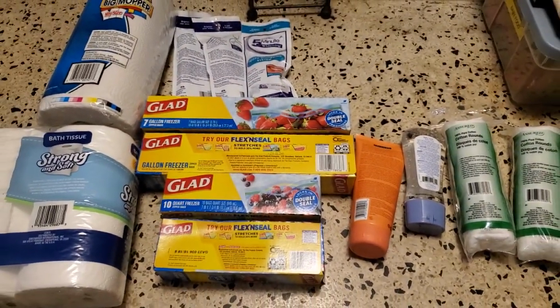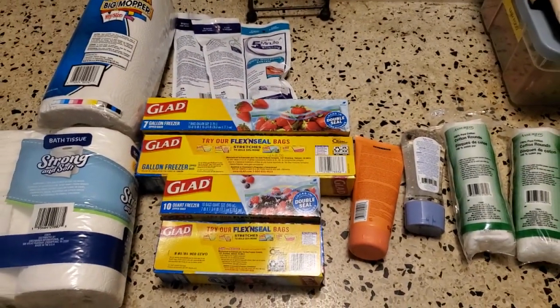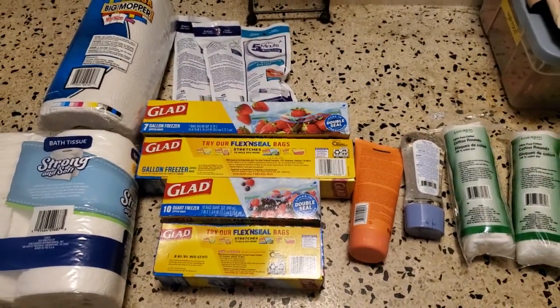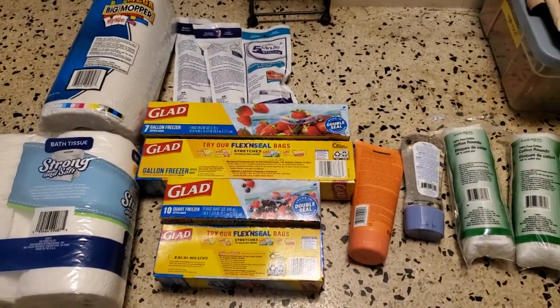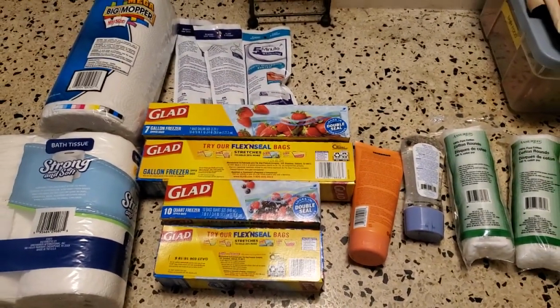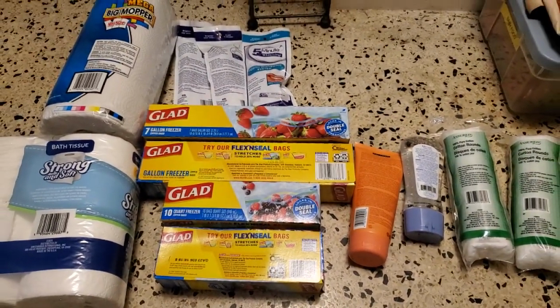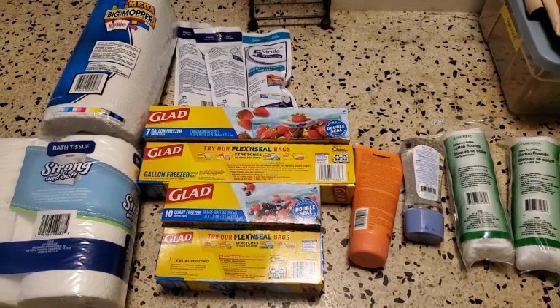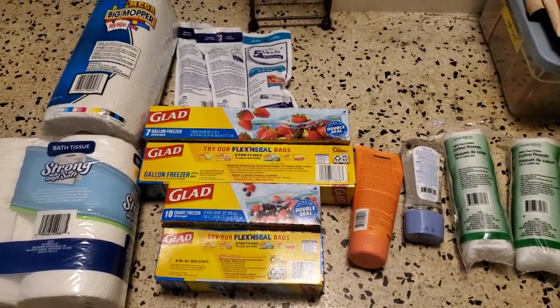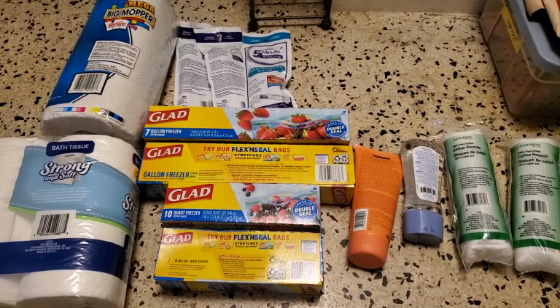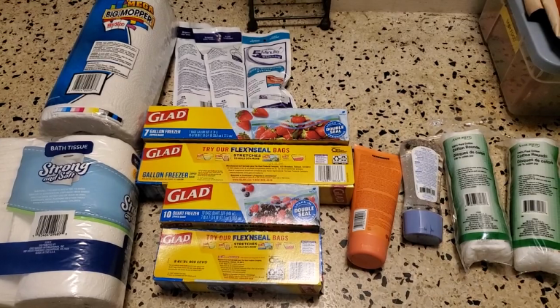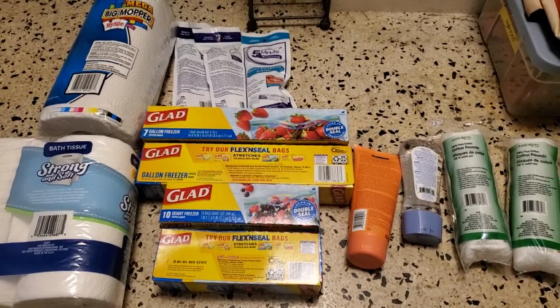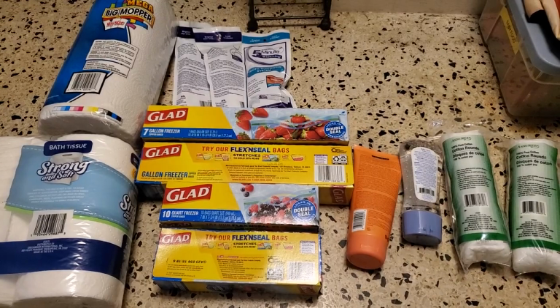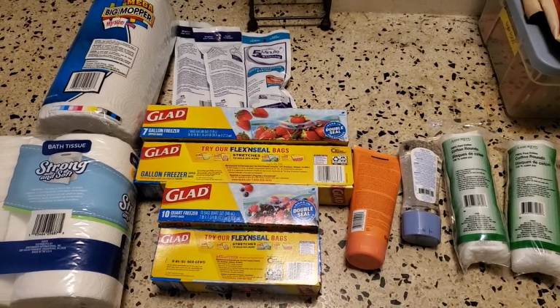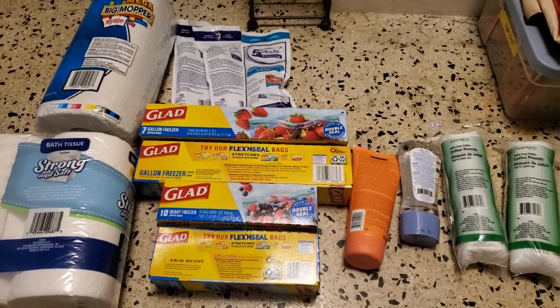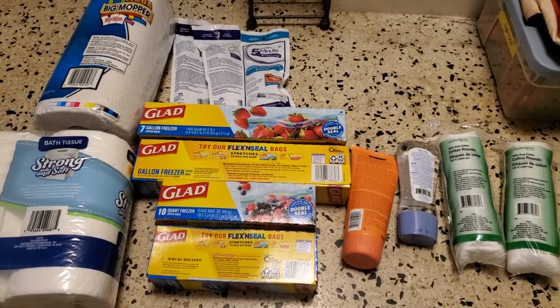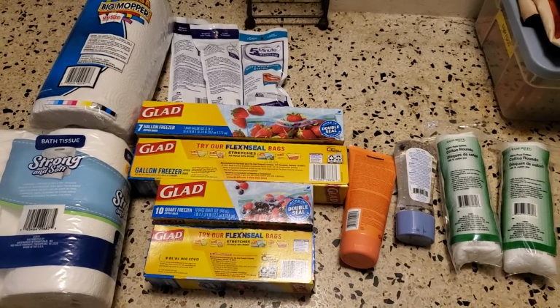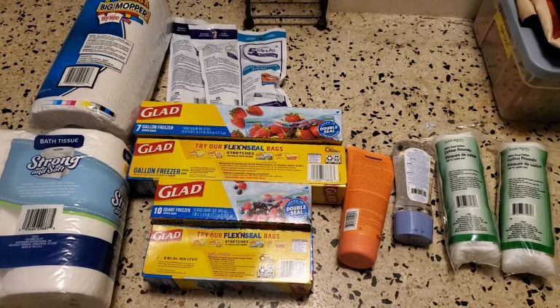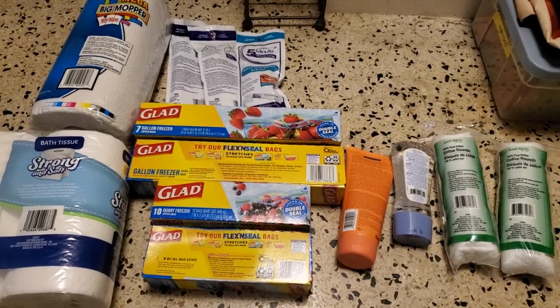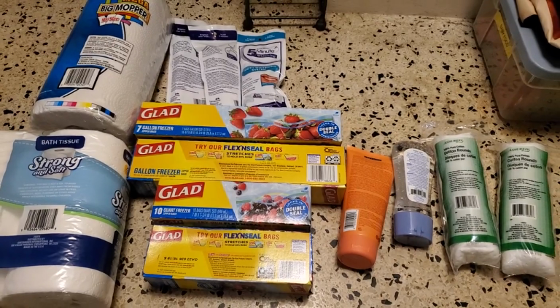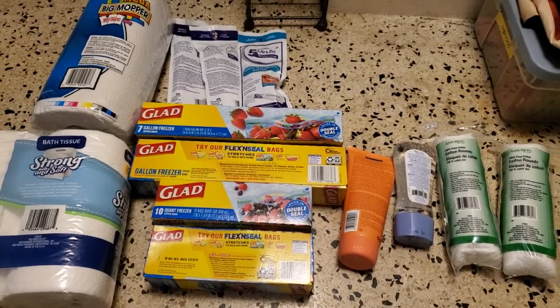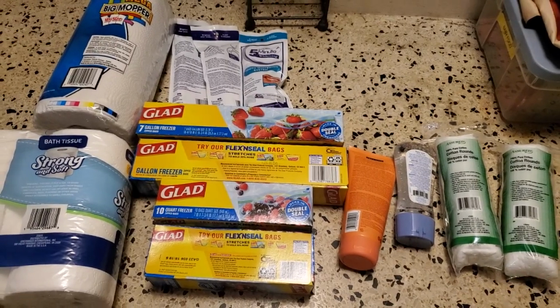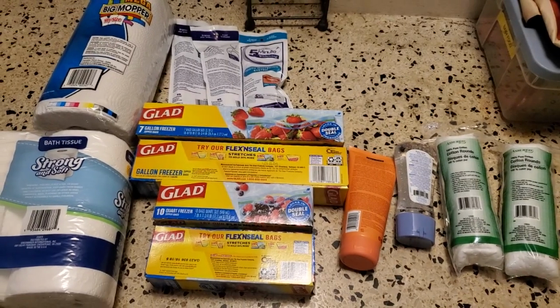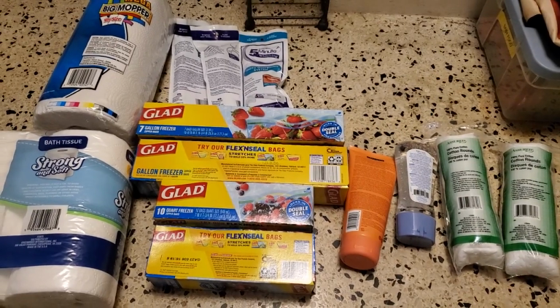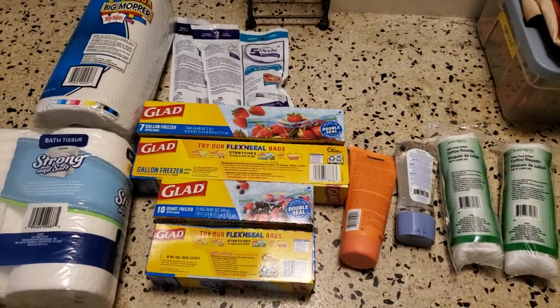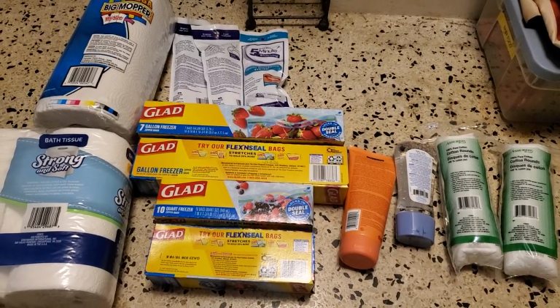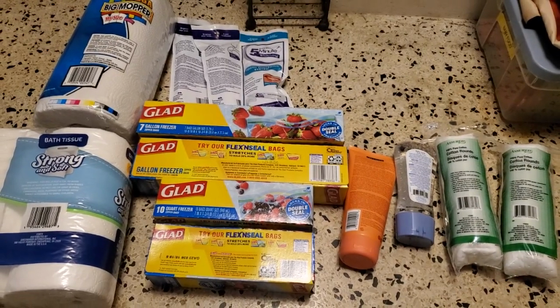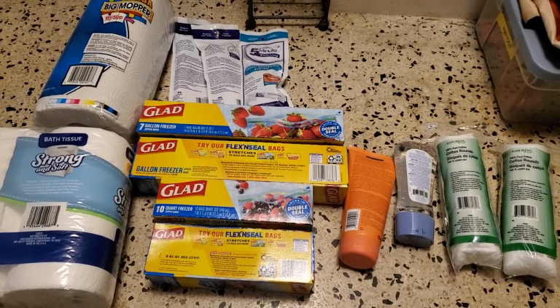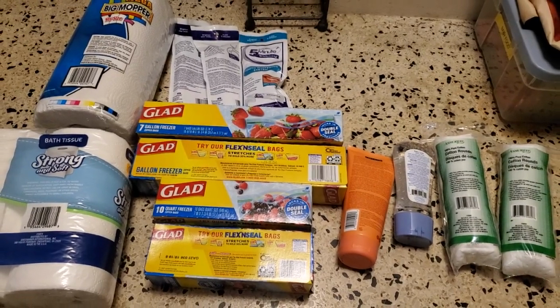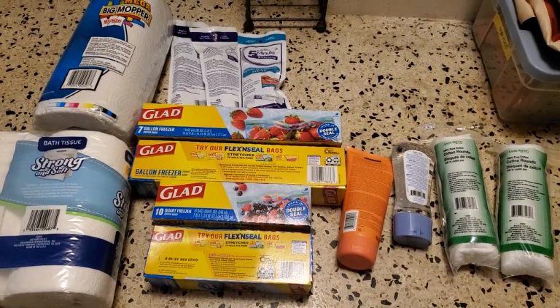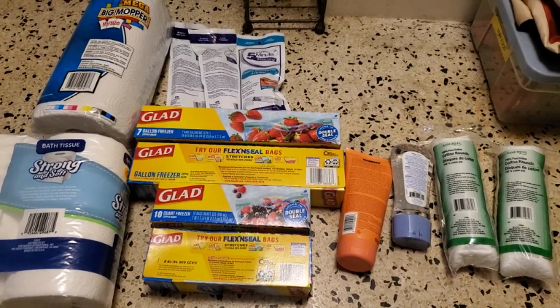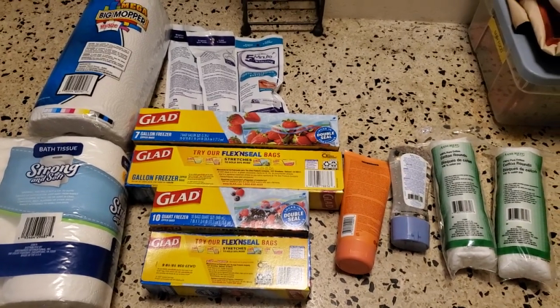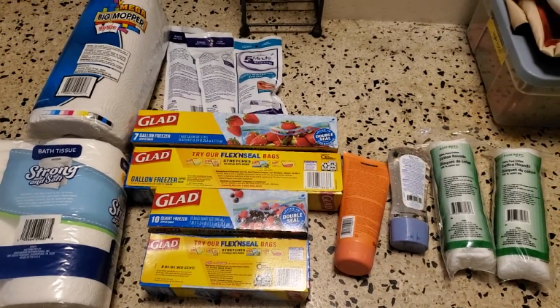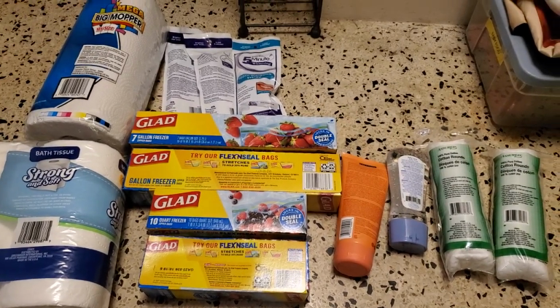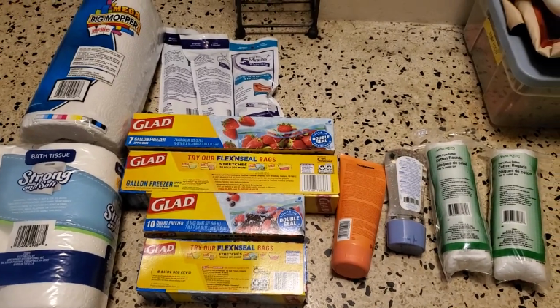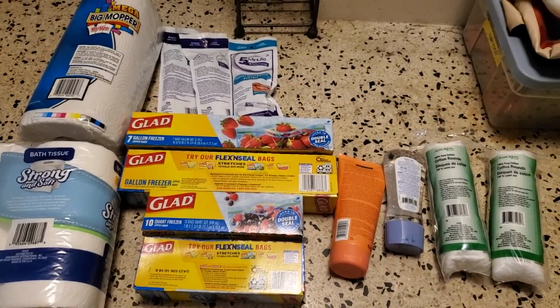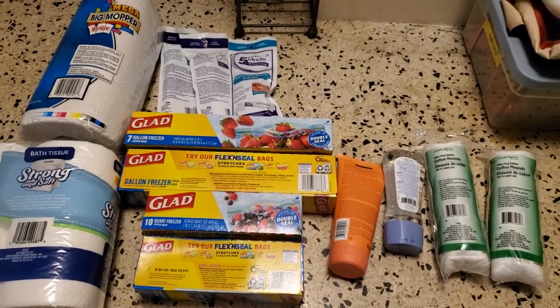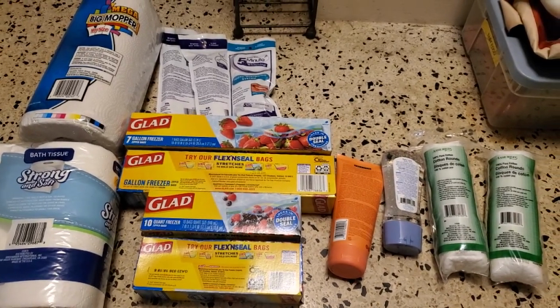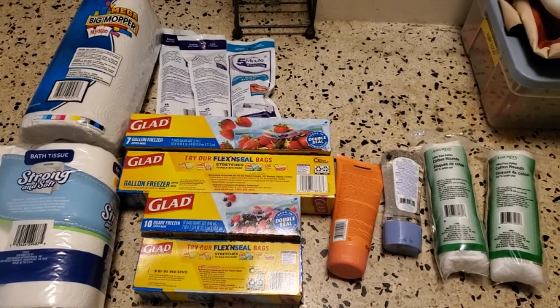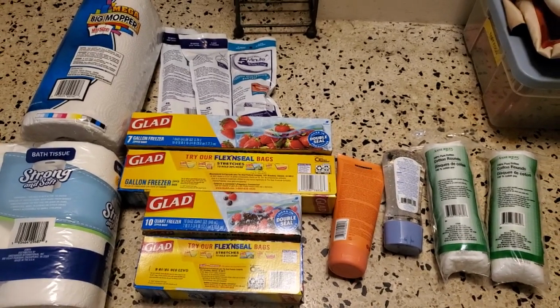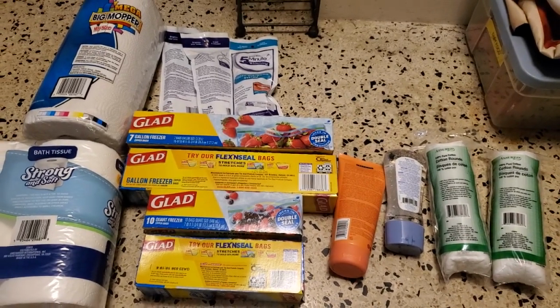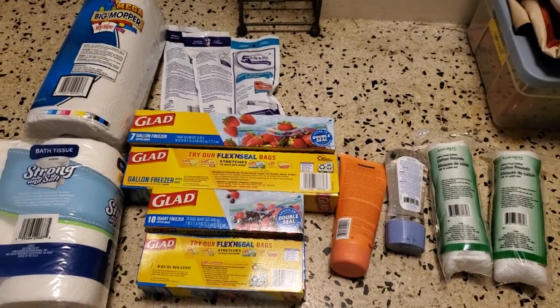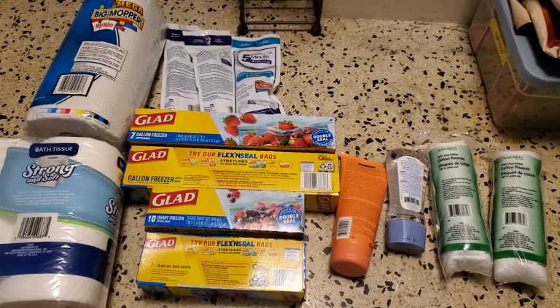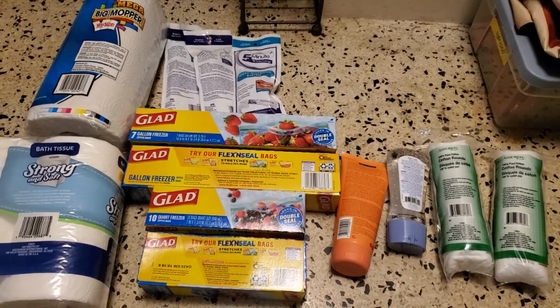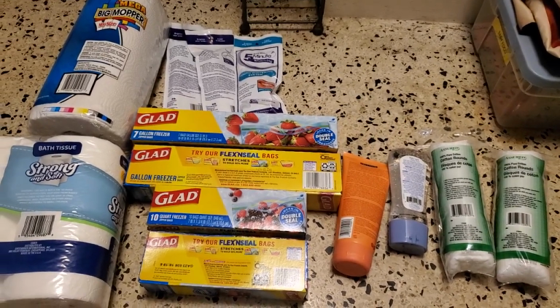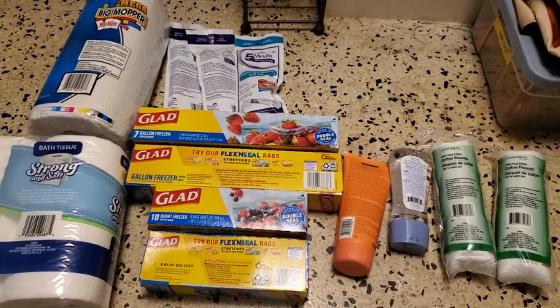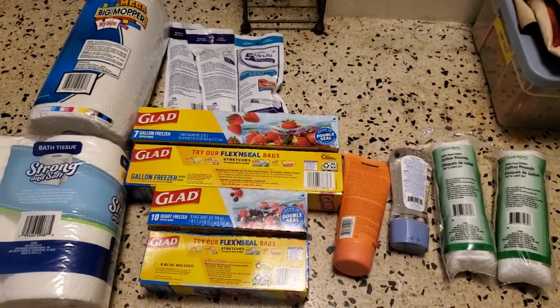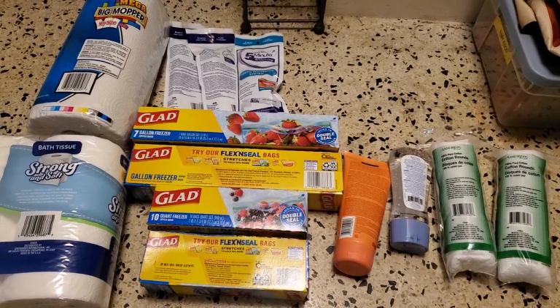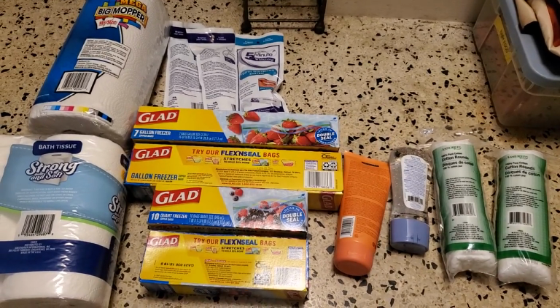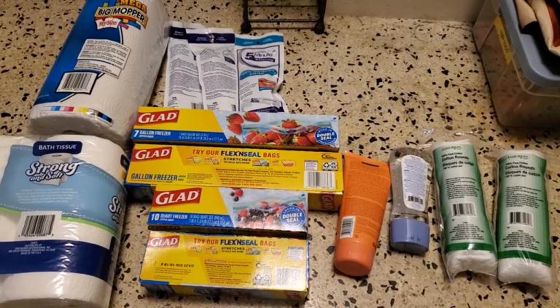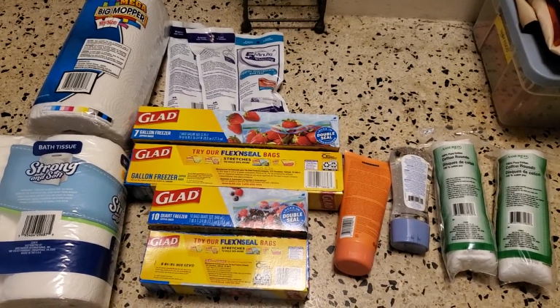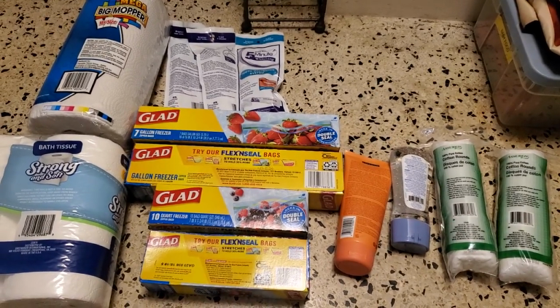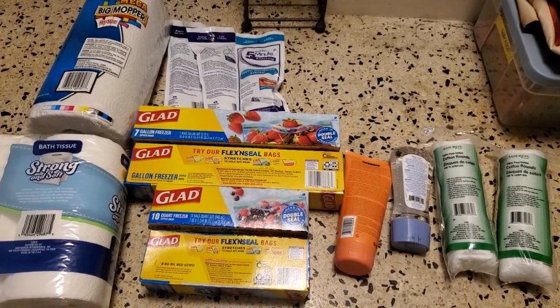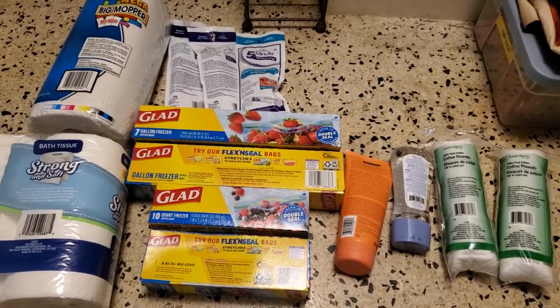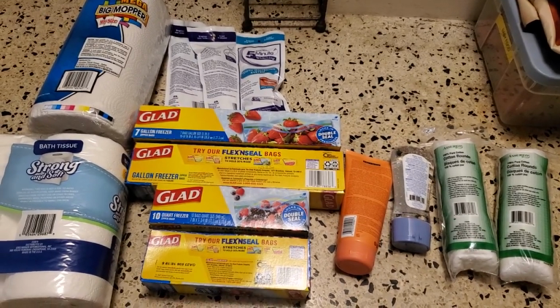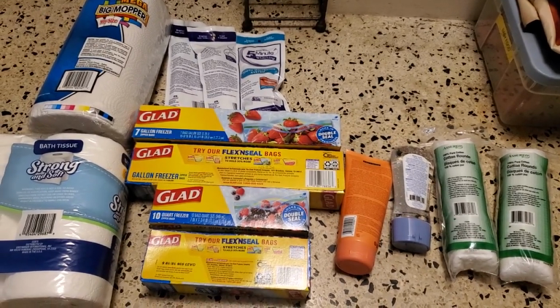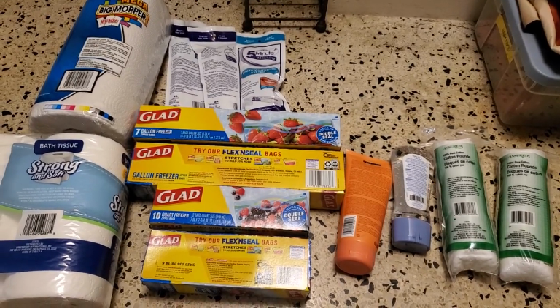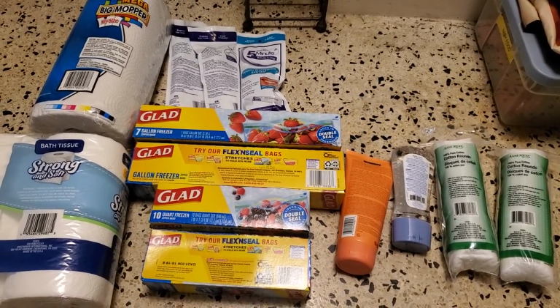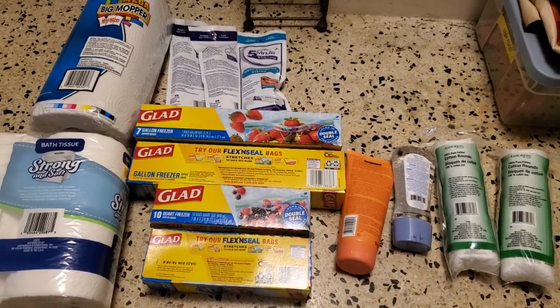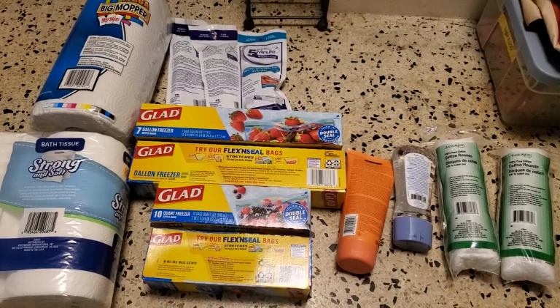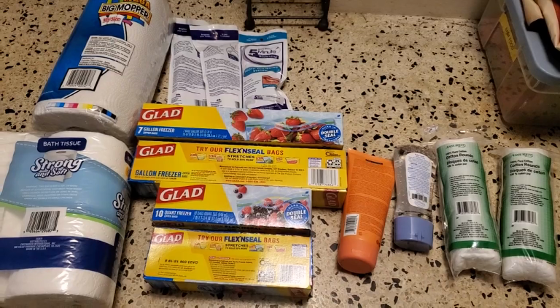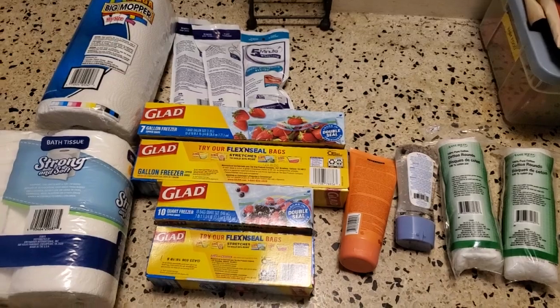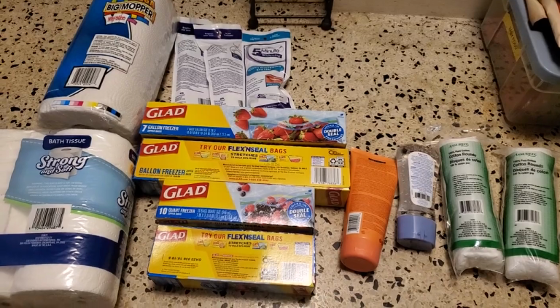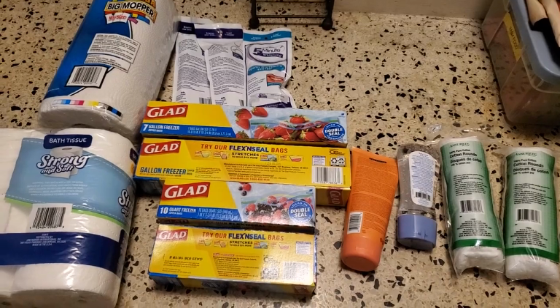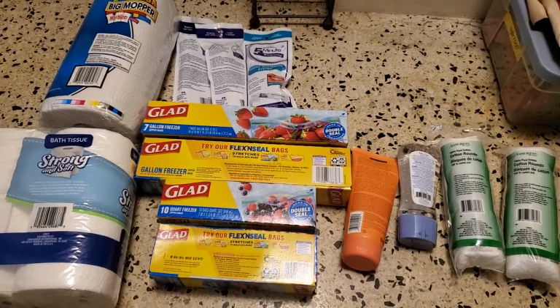So there you are — most of the stuff not made in China. Dollar Tree finds! Have a great day.